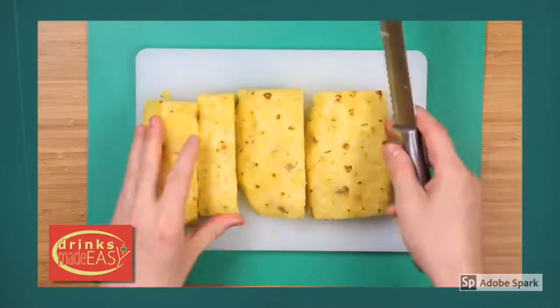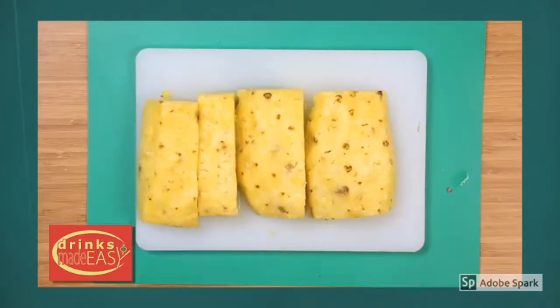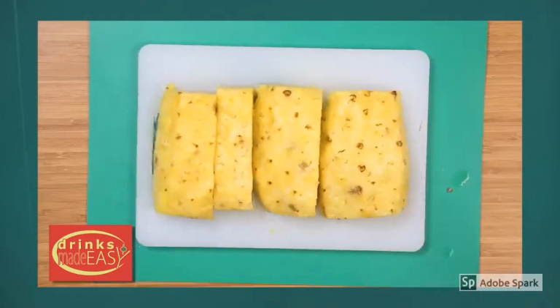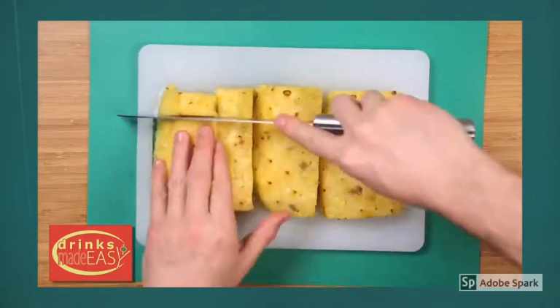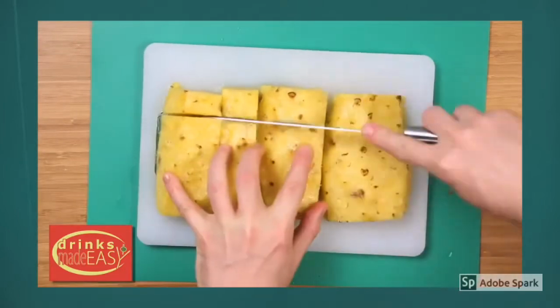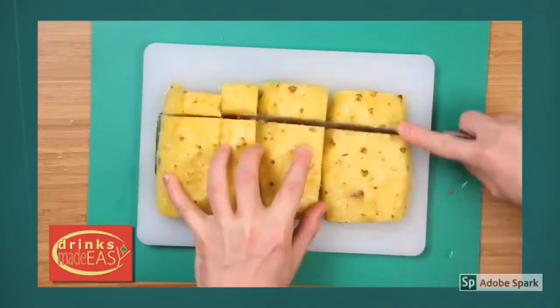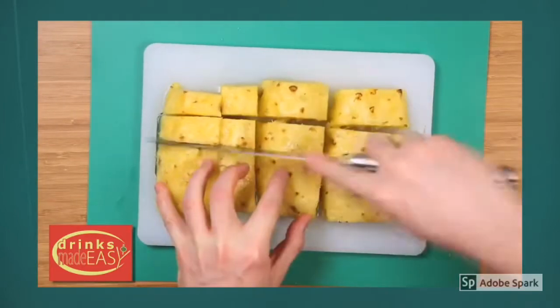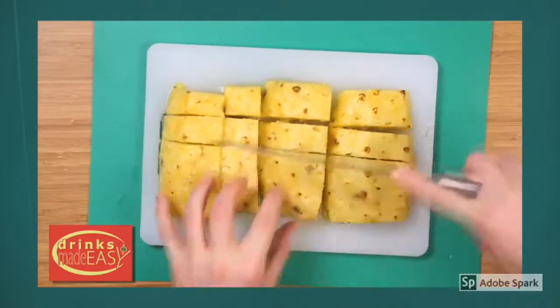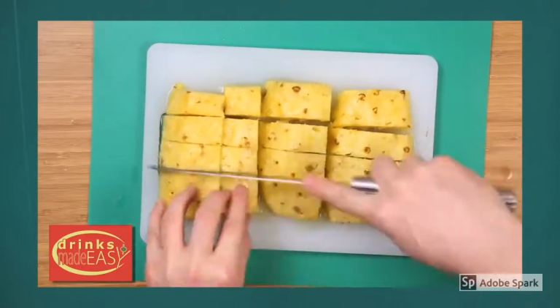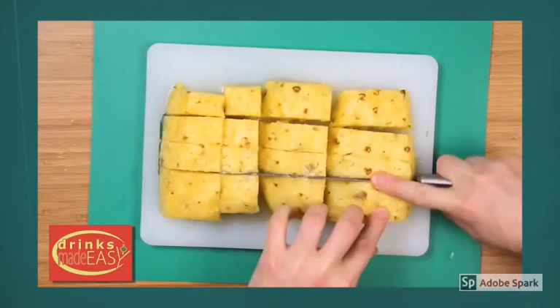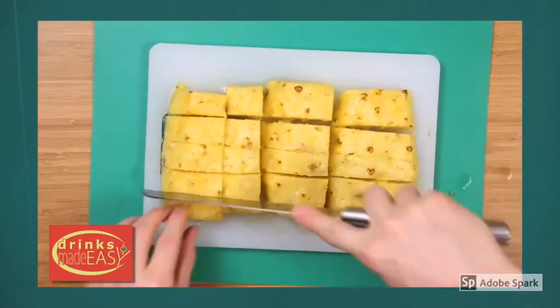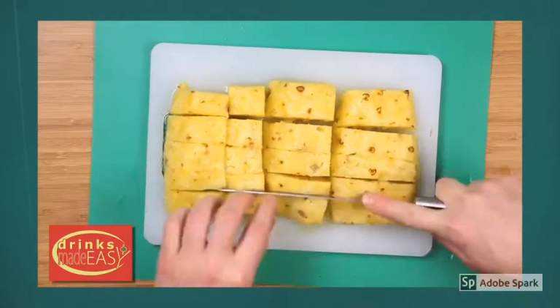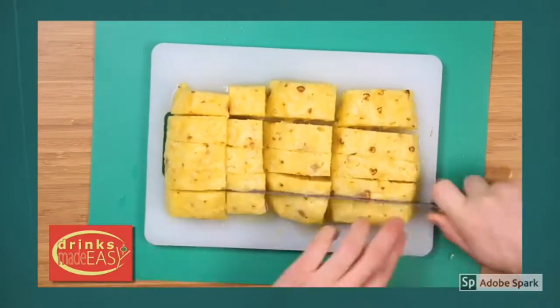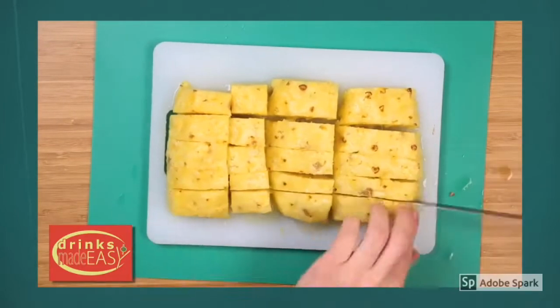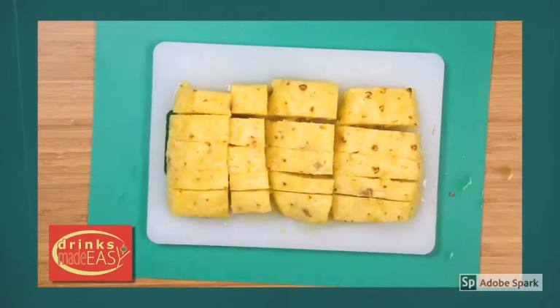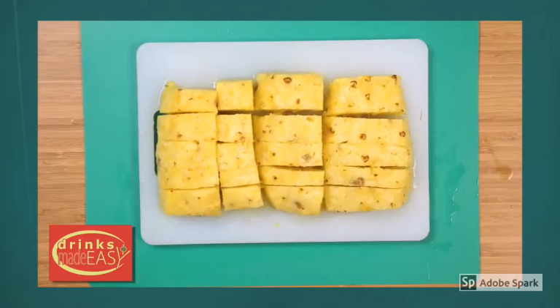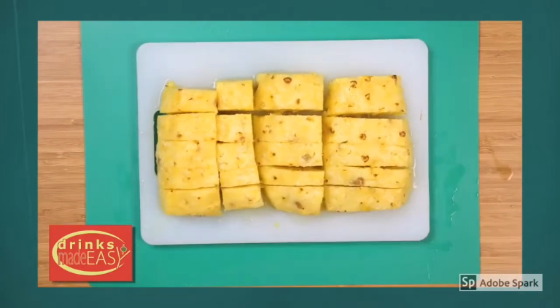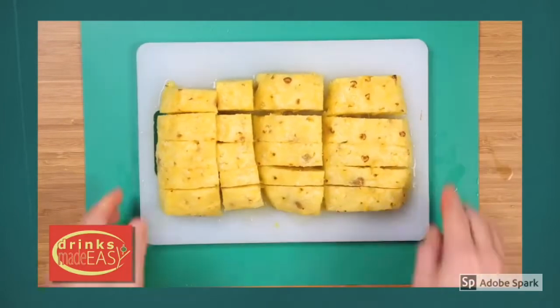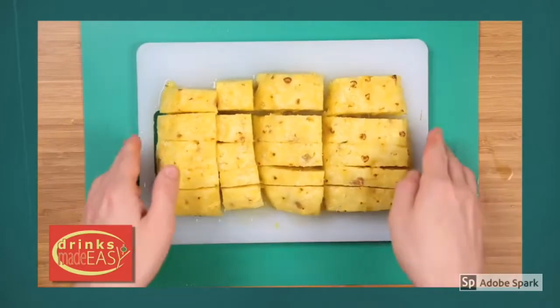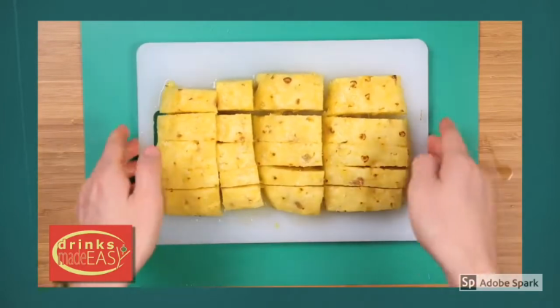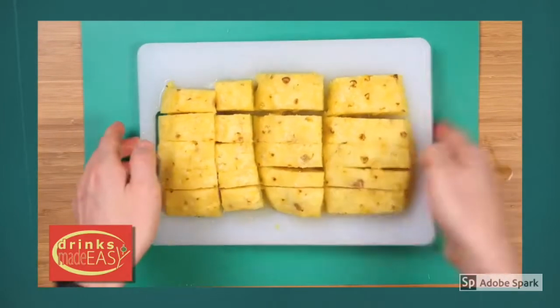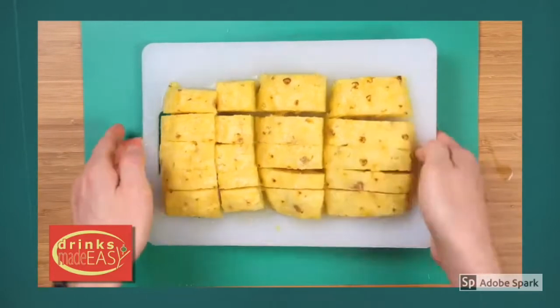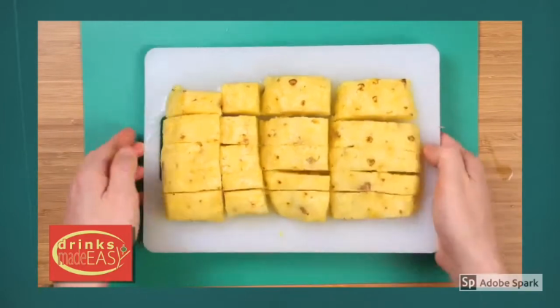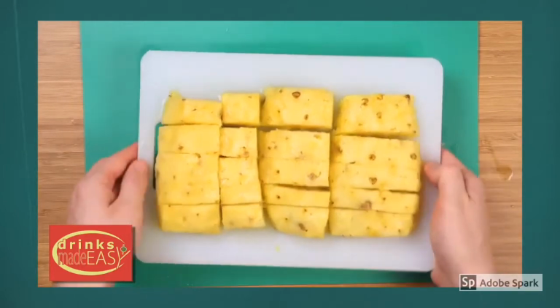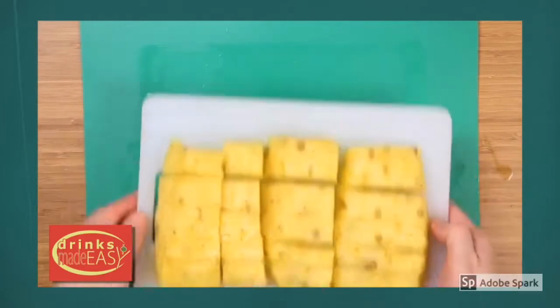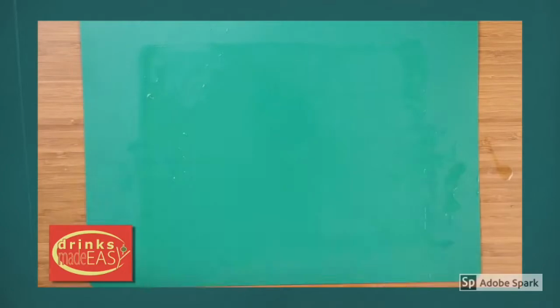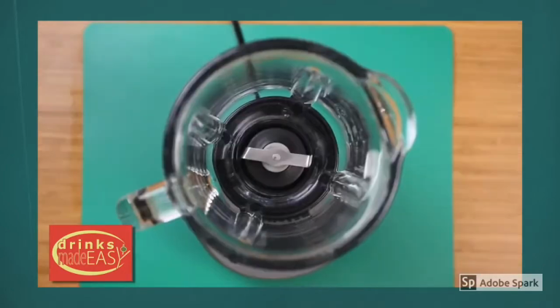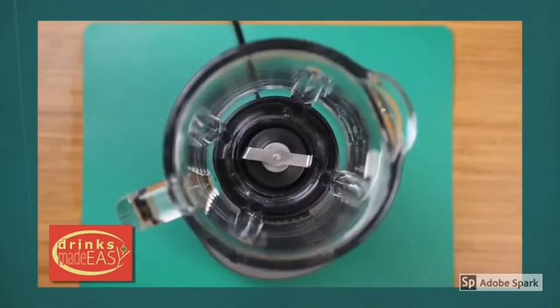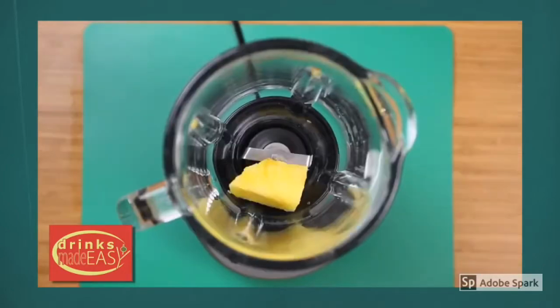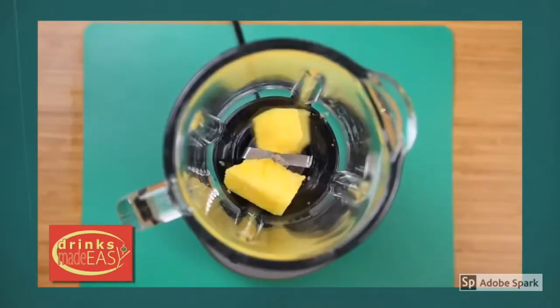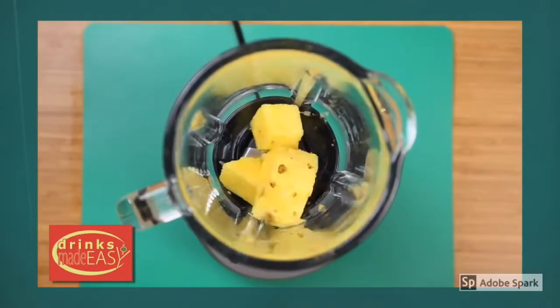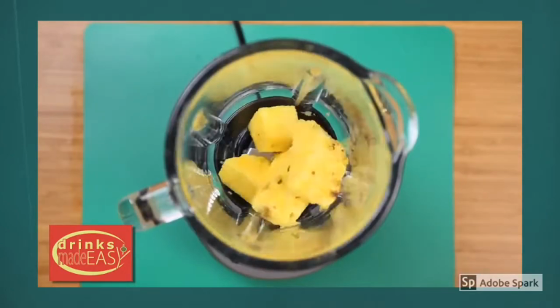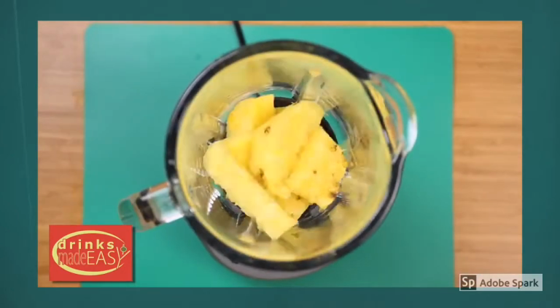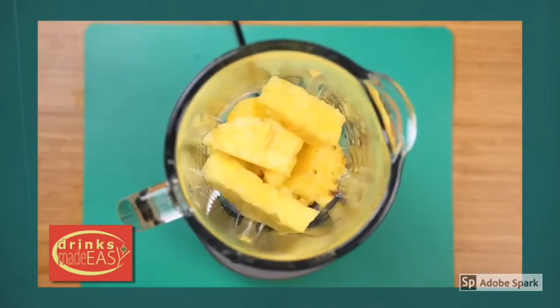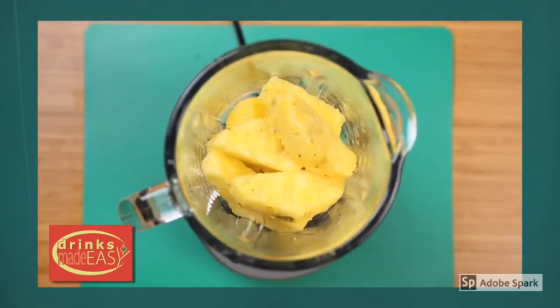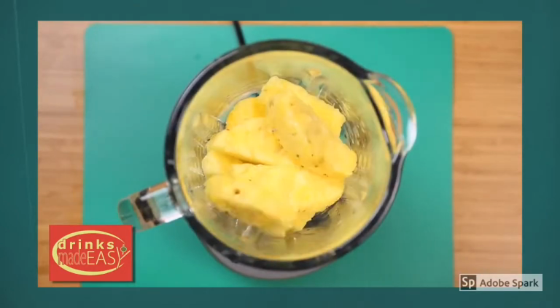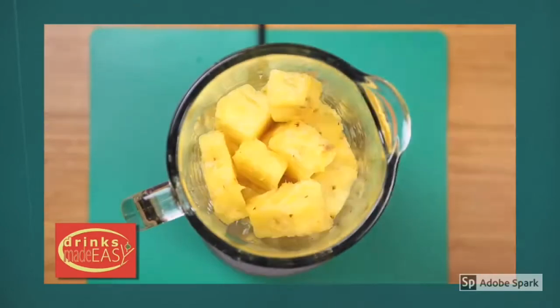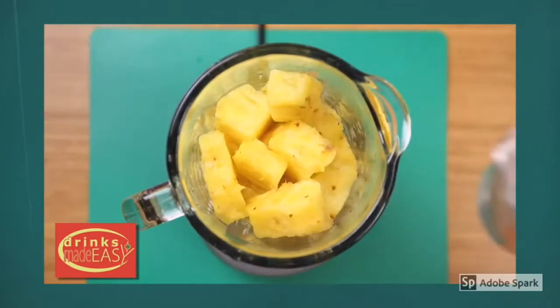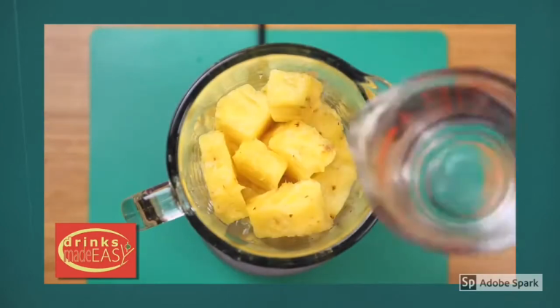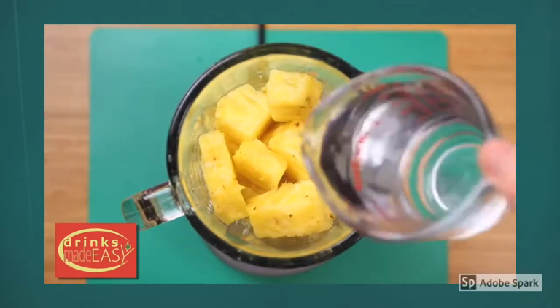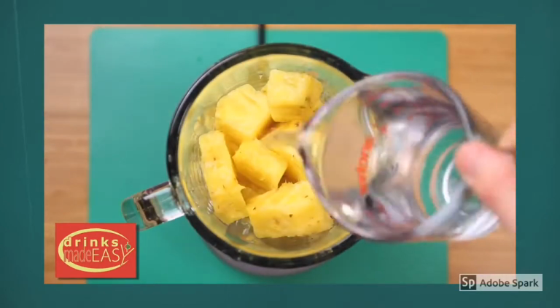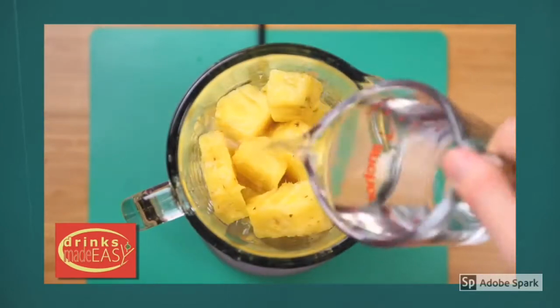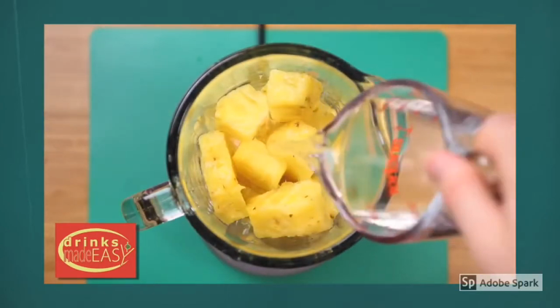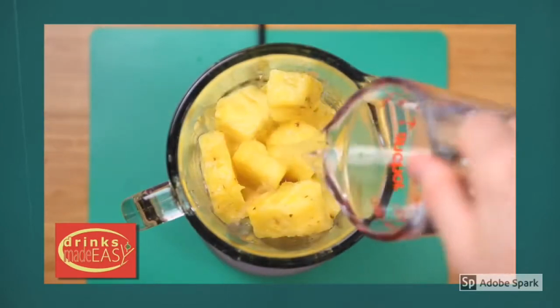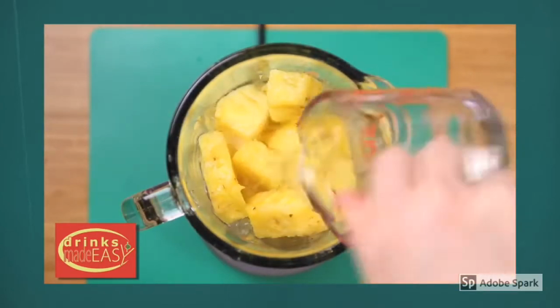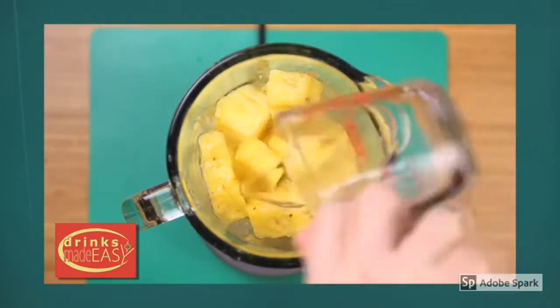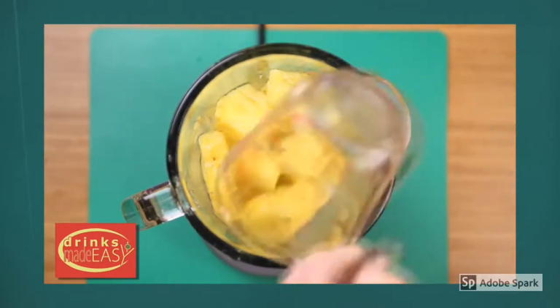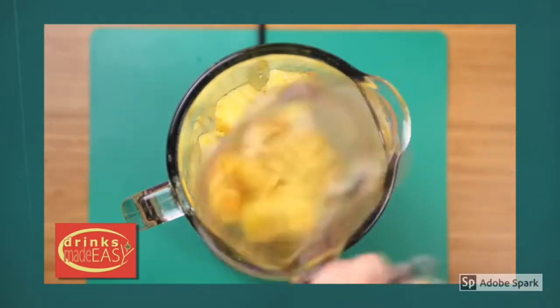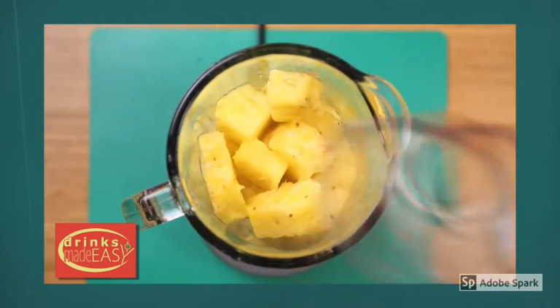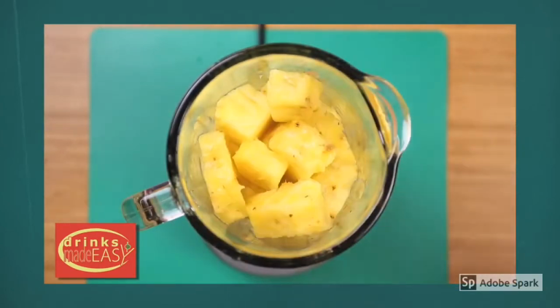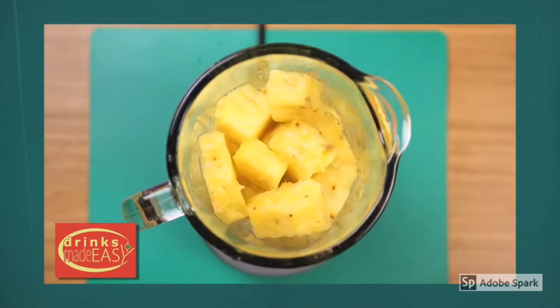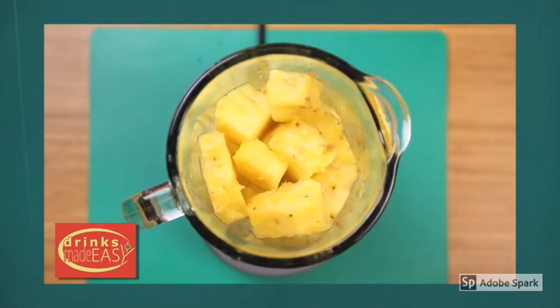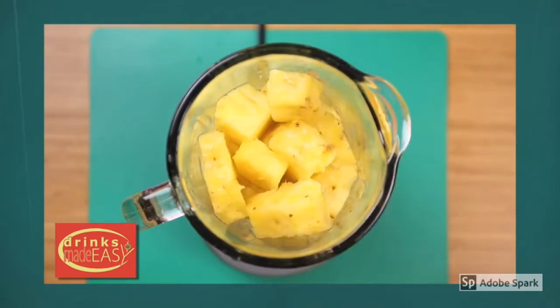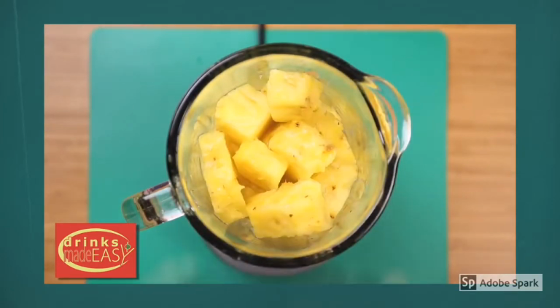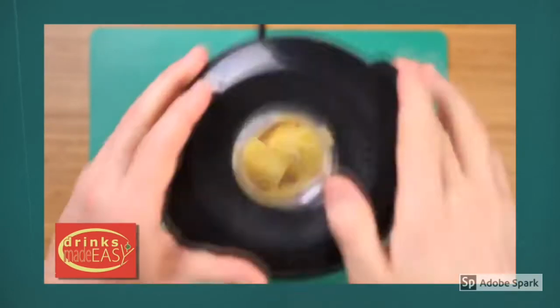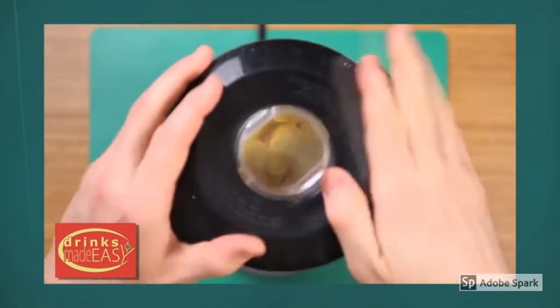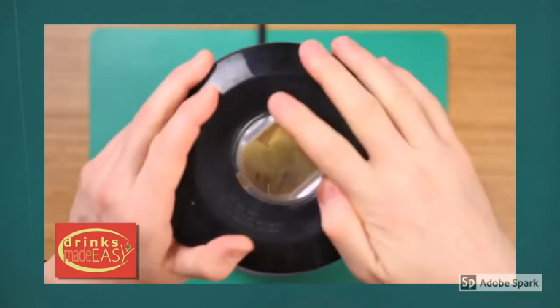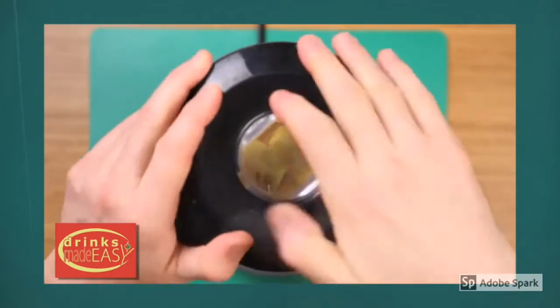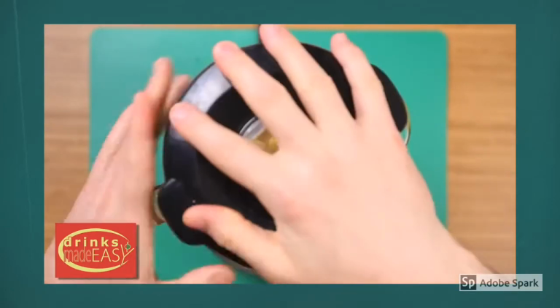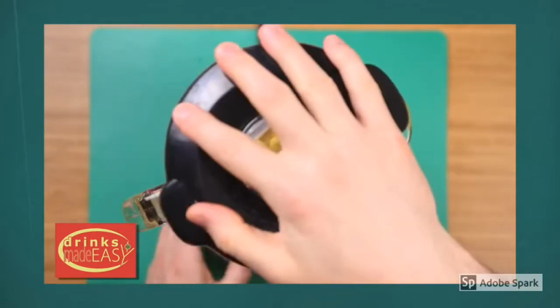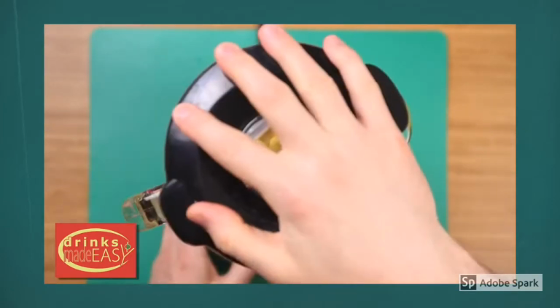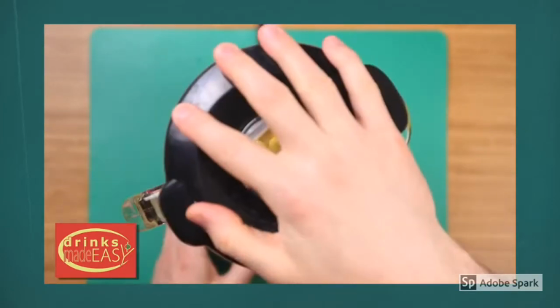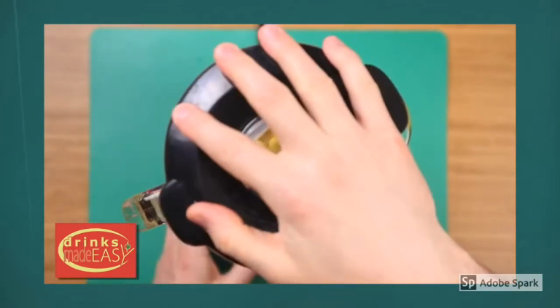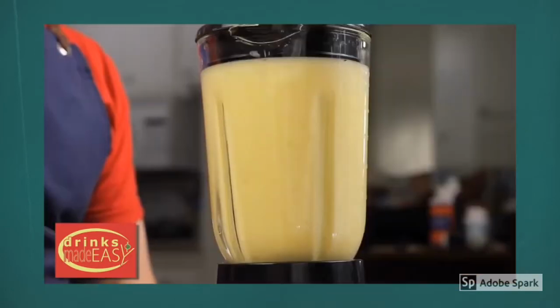Now just cut them into smaller pieces, put them into your blender, add one cup of water, and blend it.